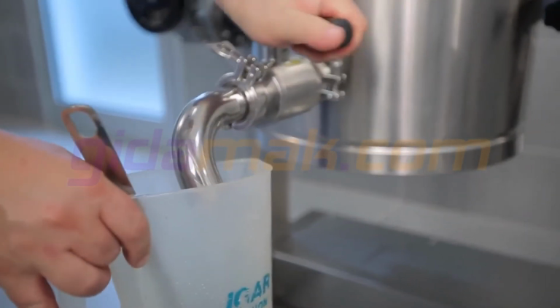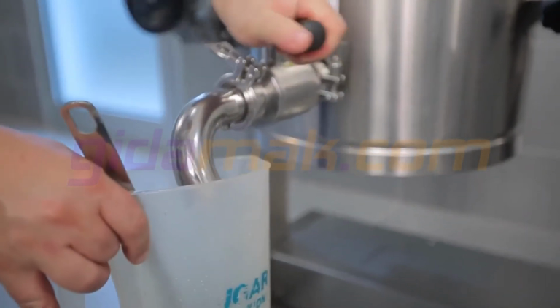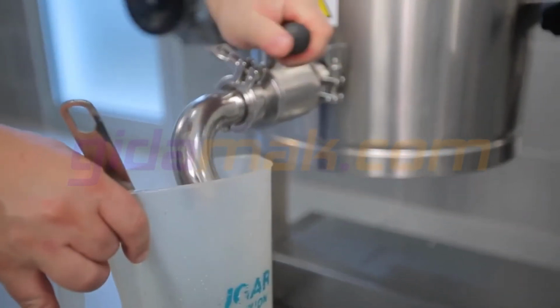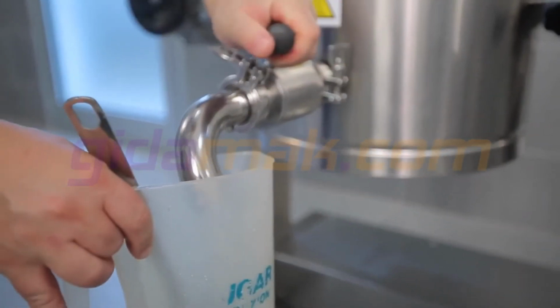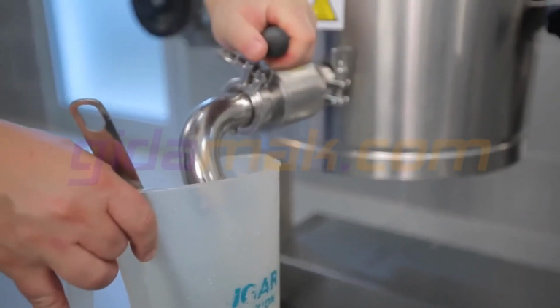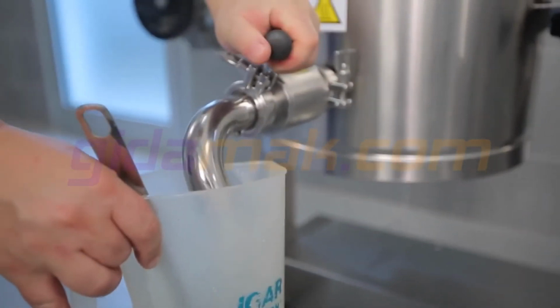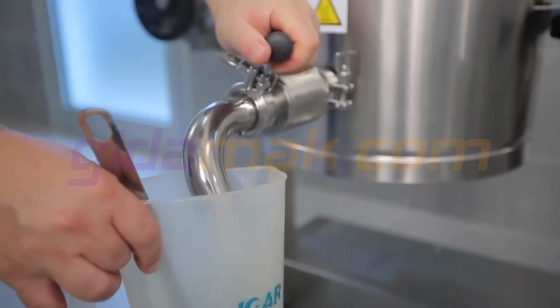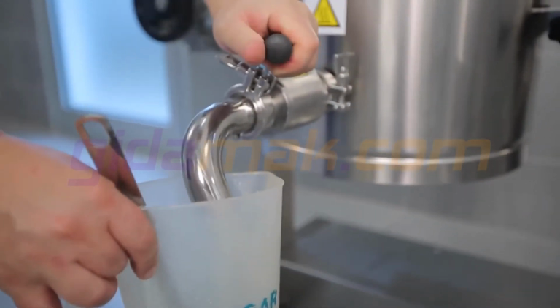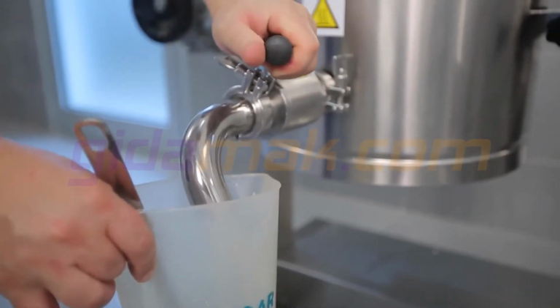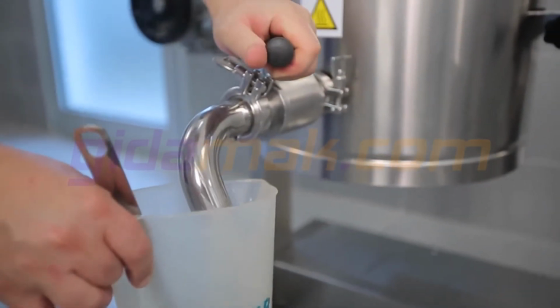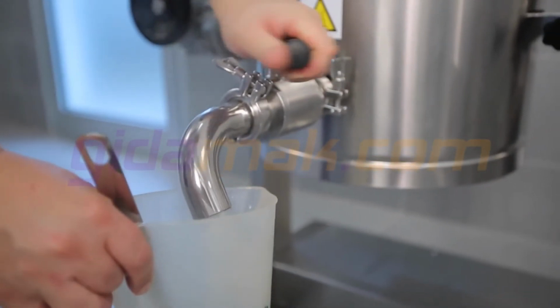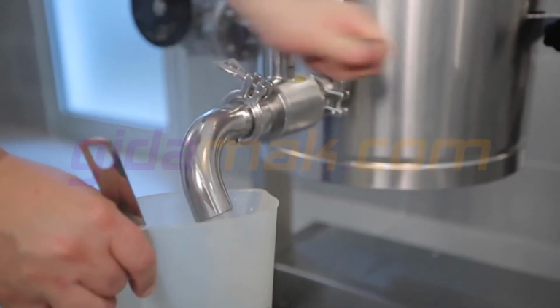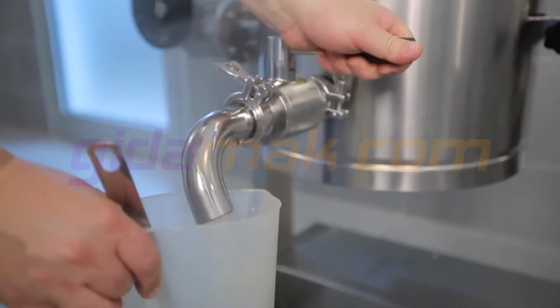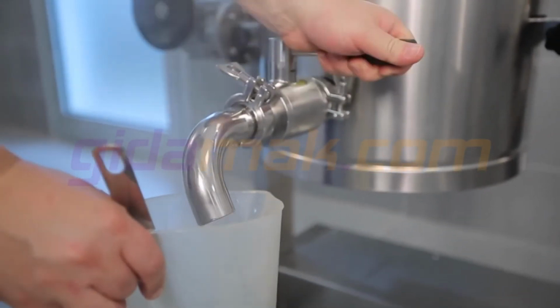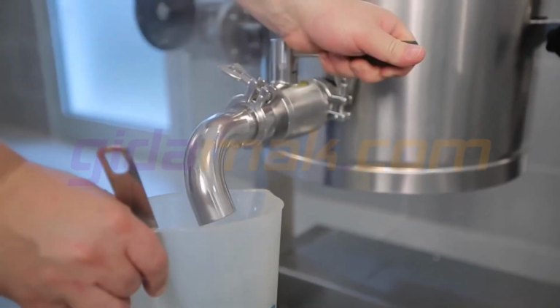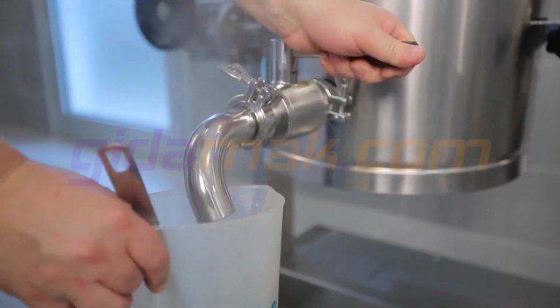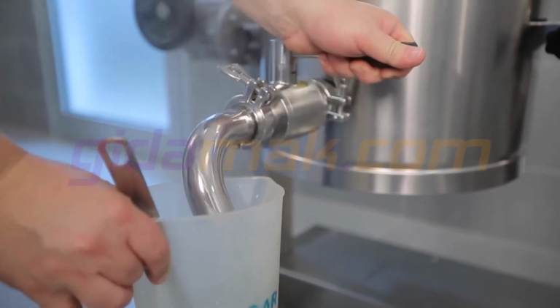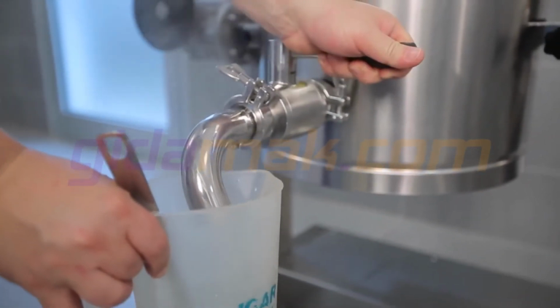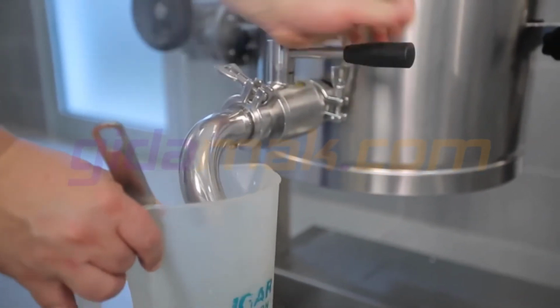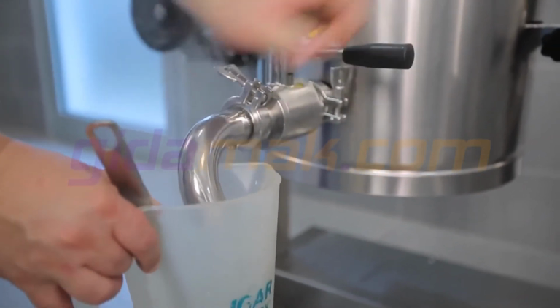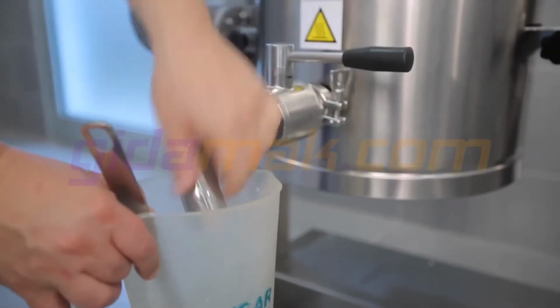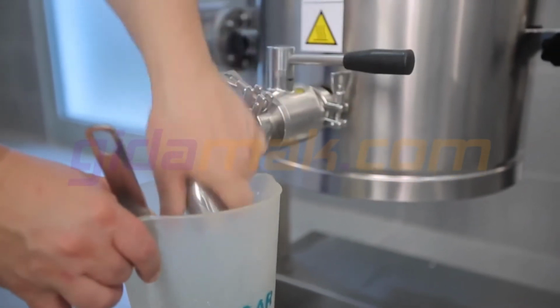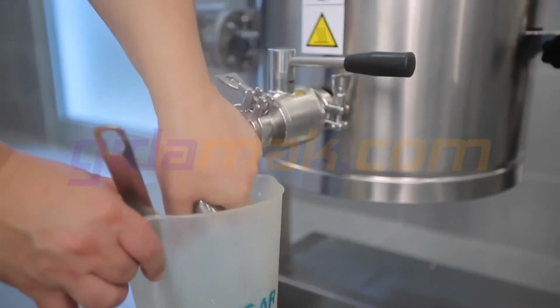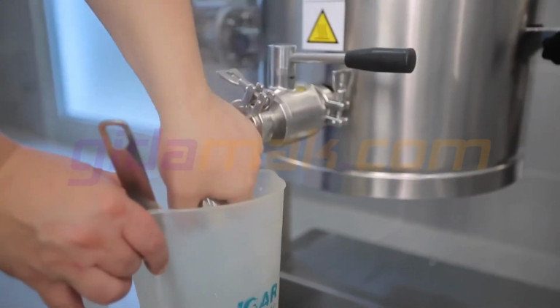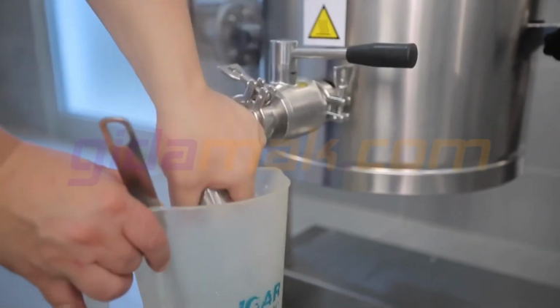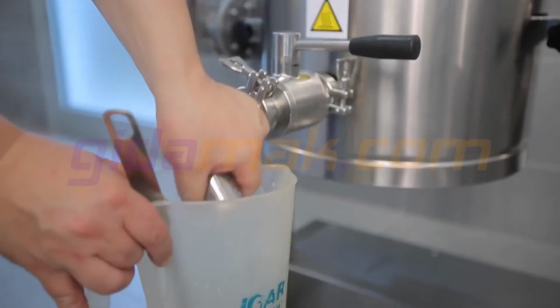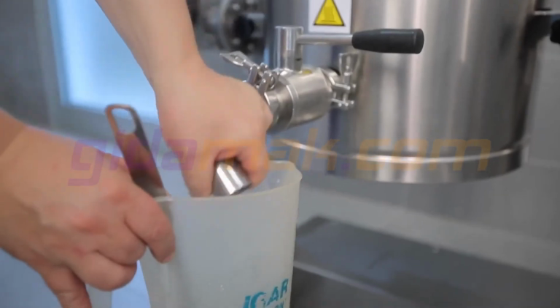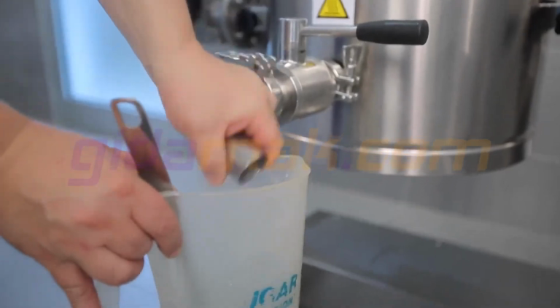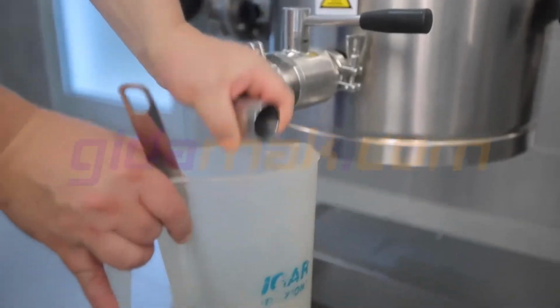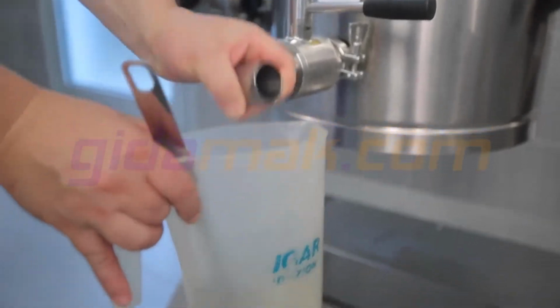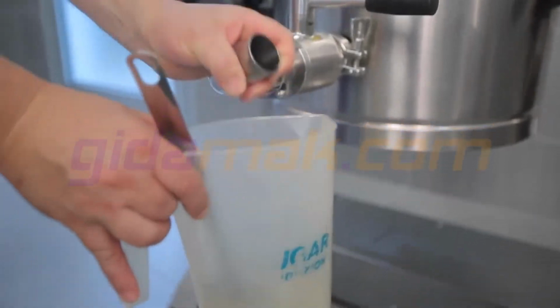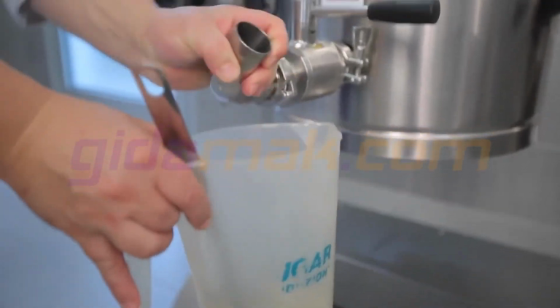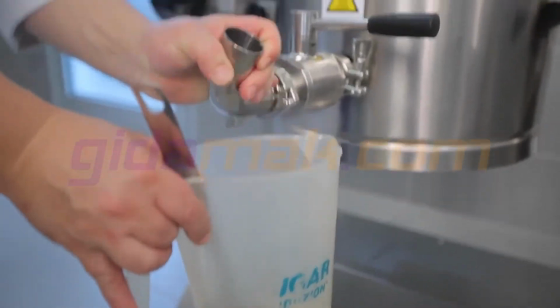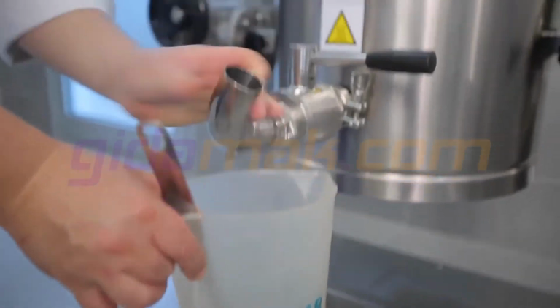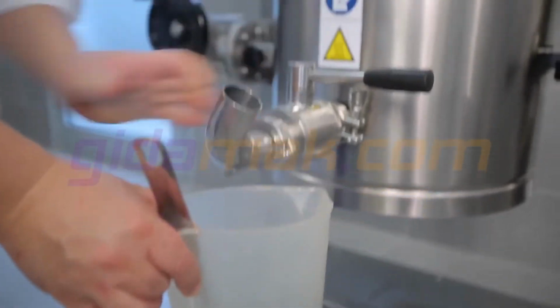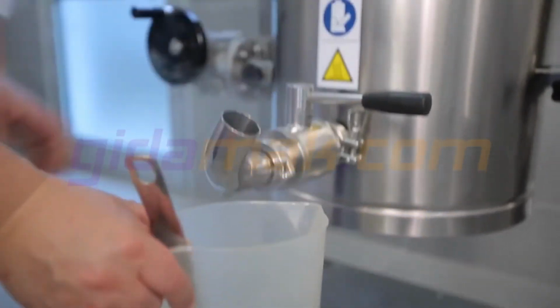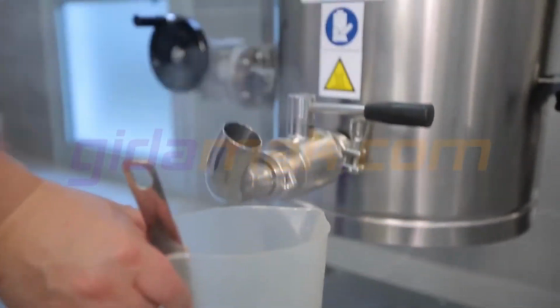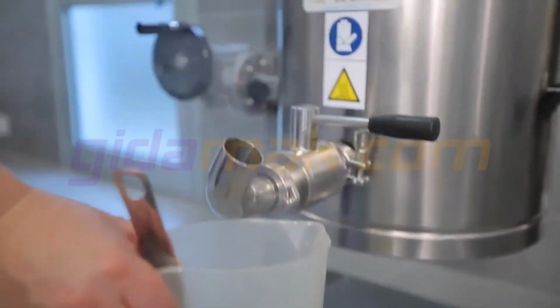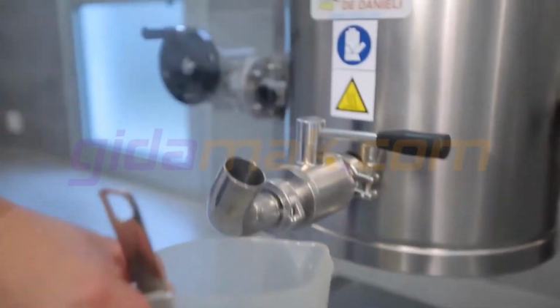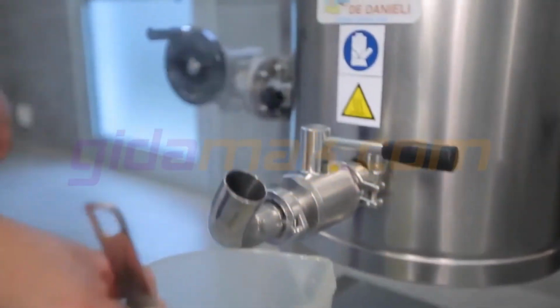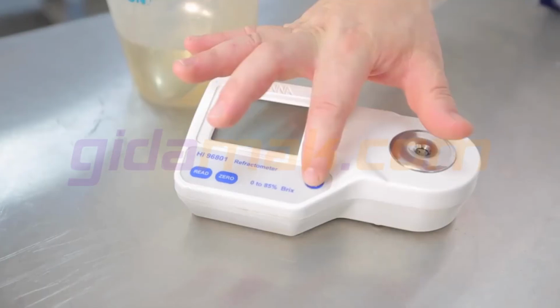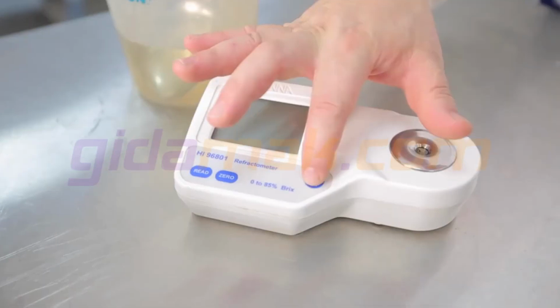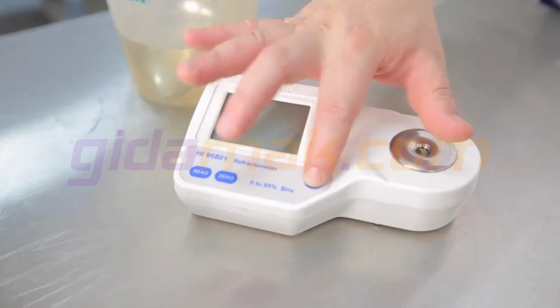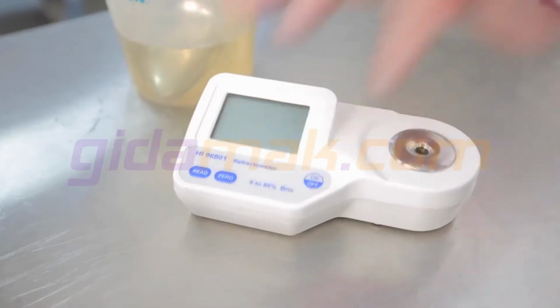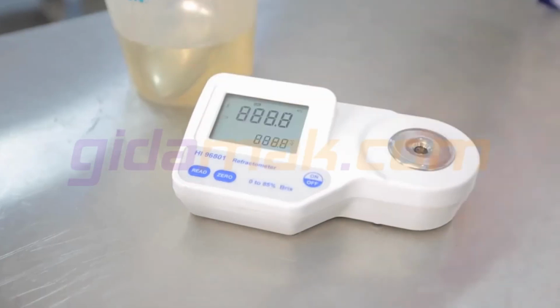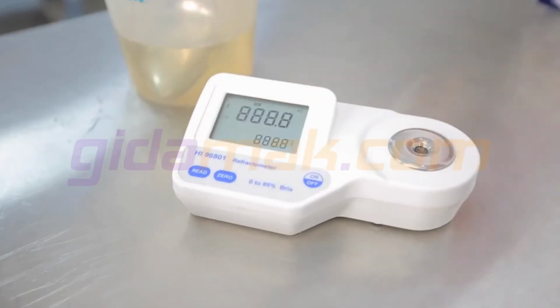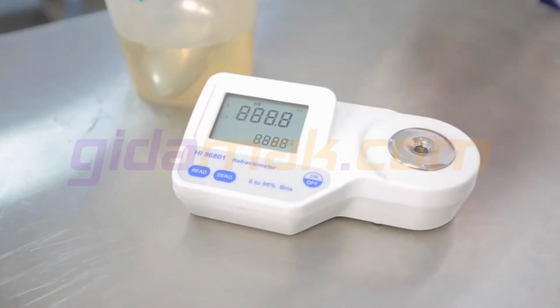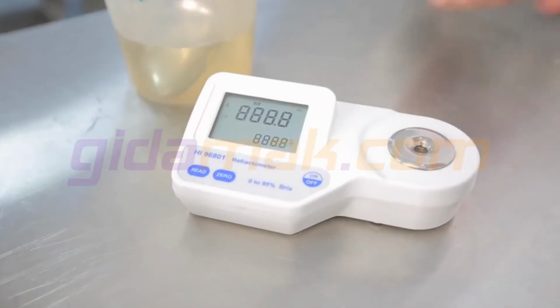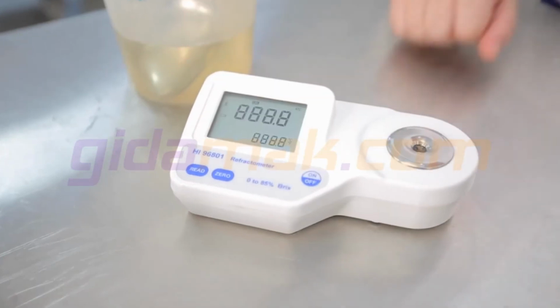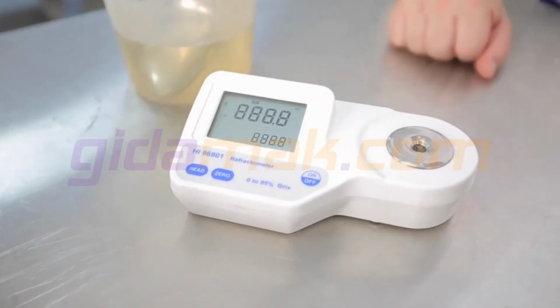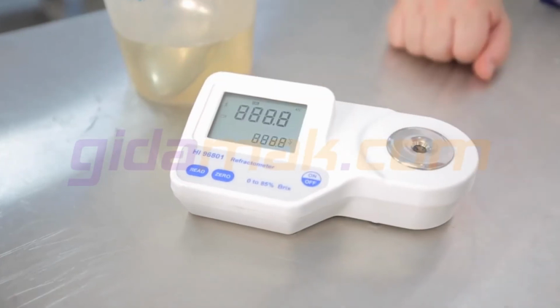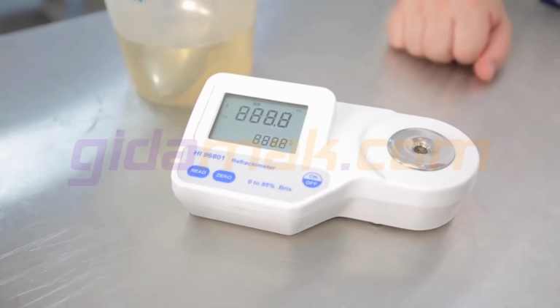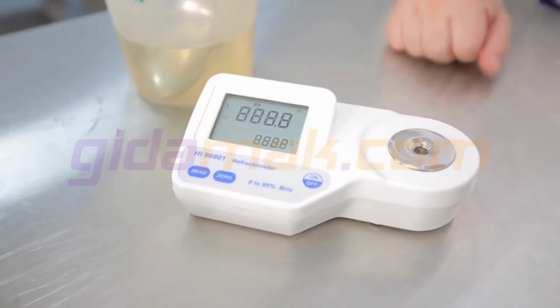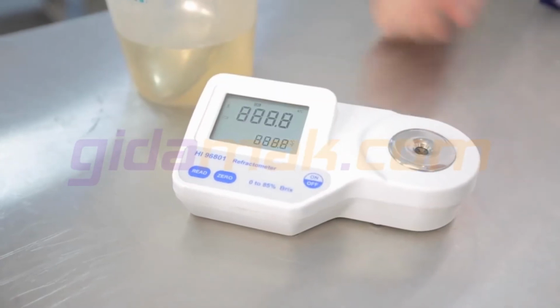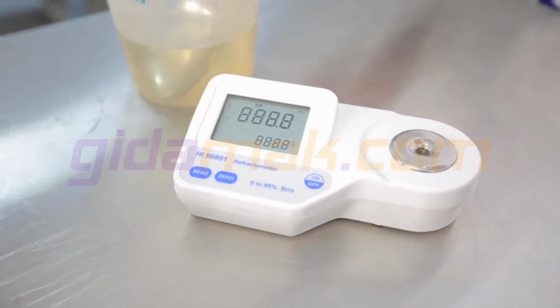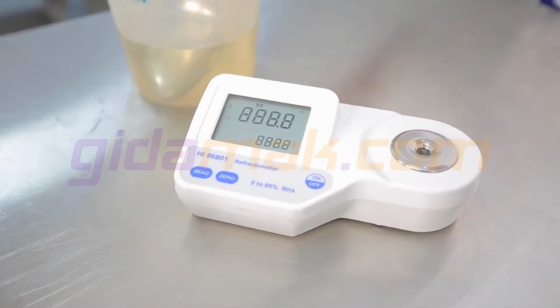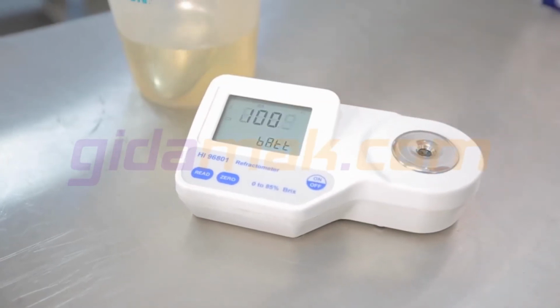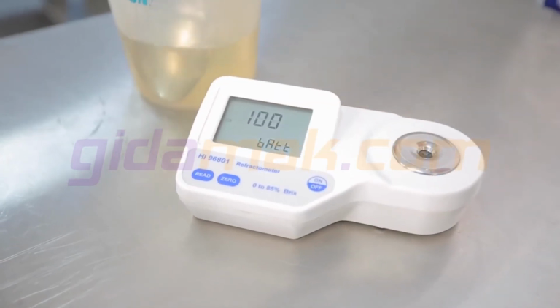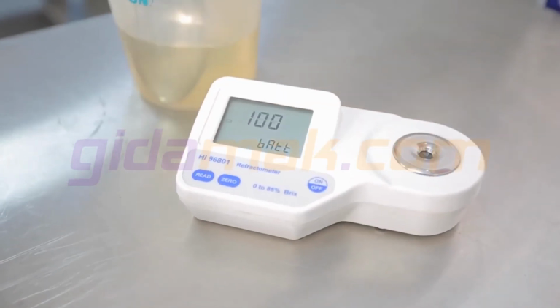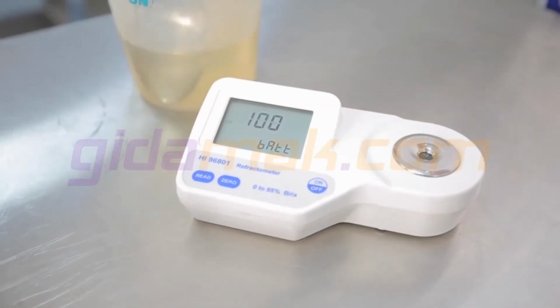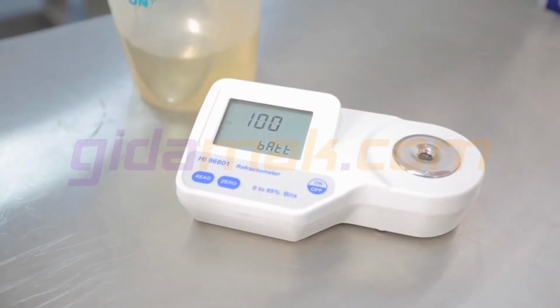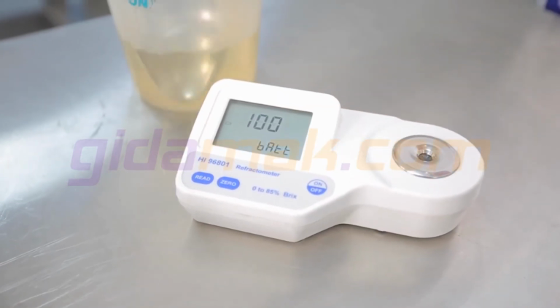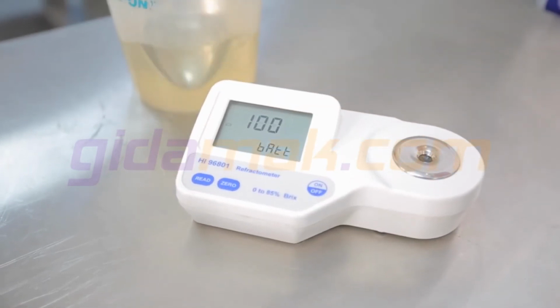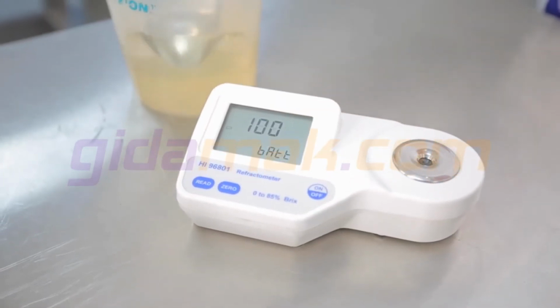Once the mixing time is up, take a sample of the syrup and test the Brix value to confirm that it is ready.